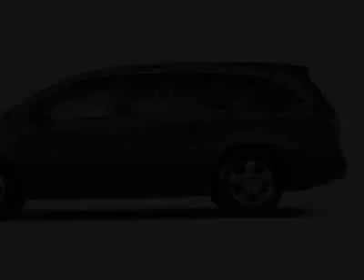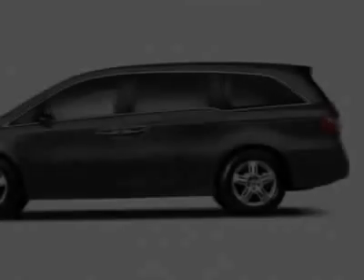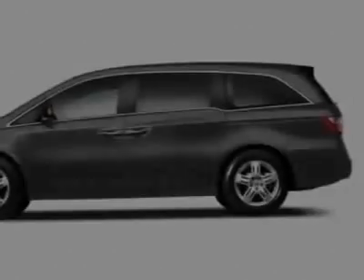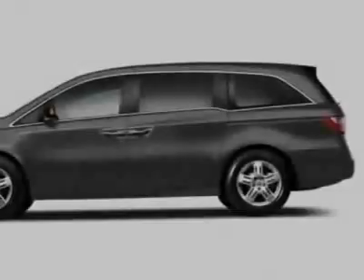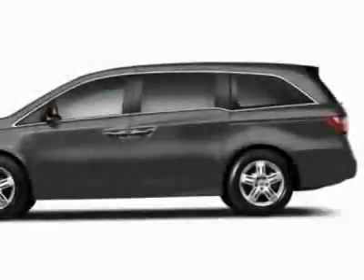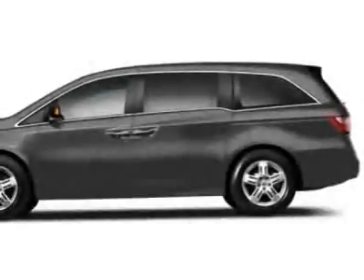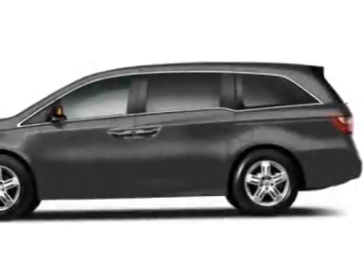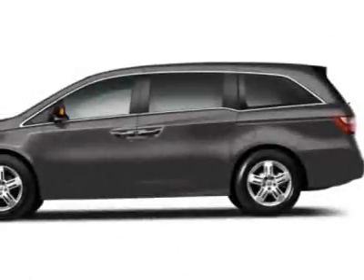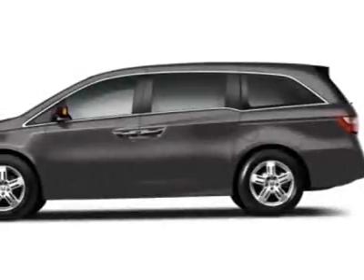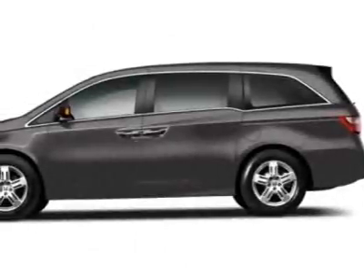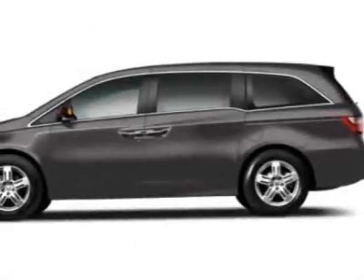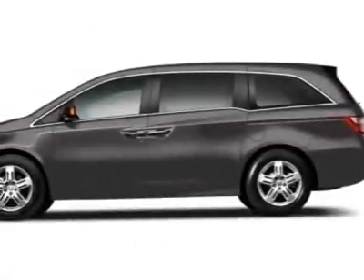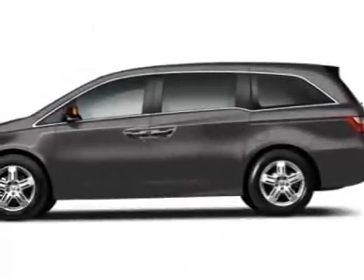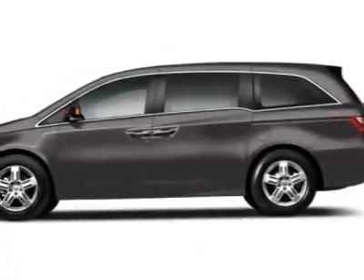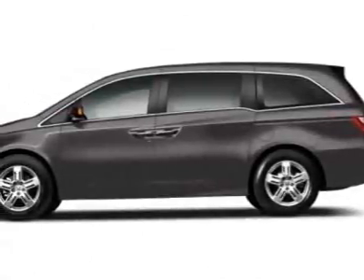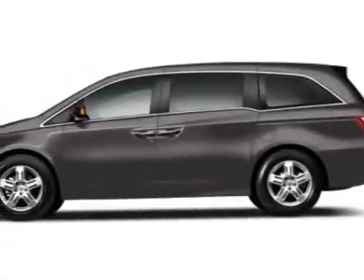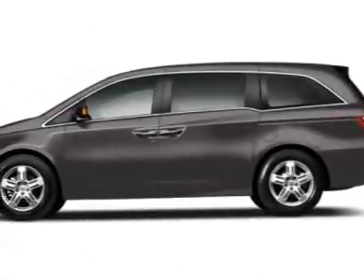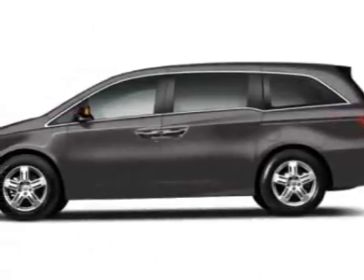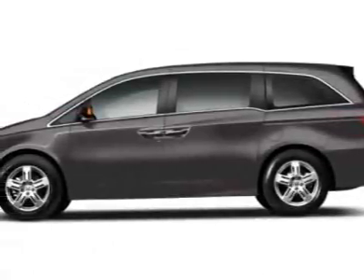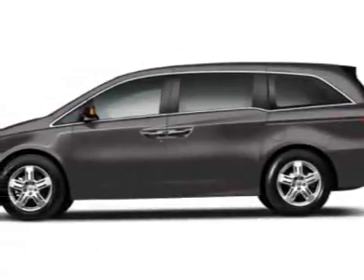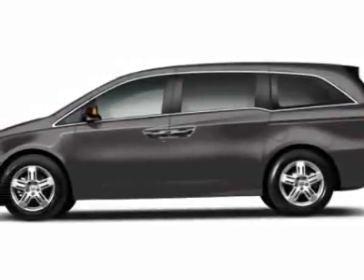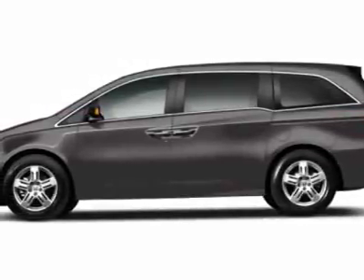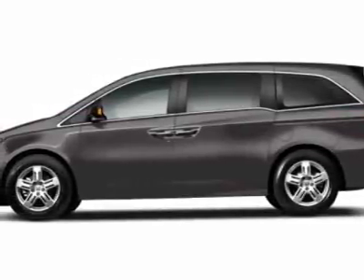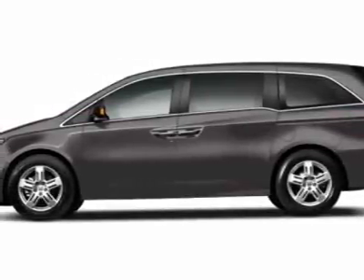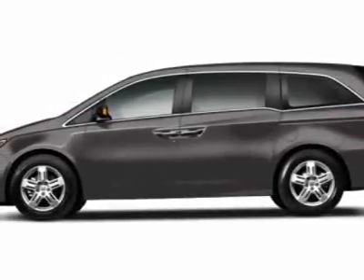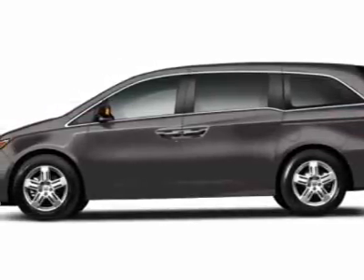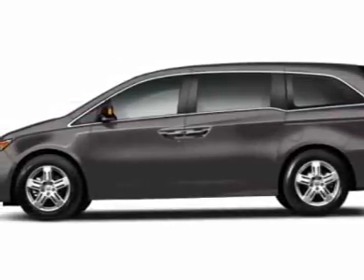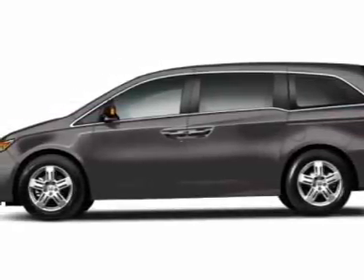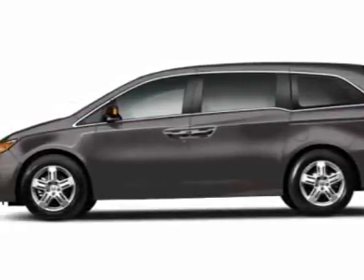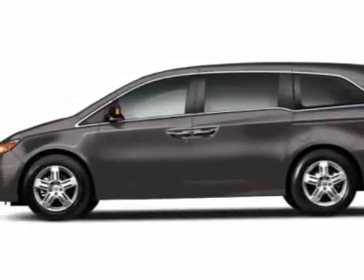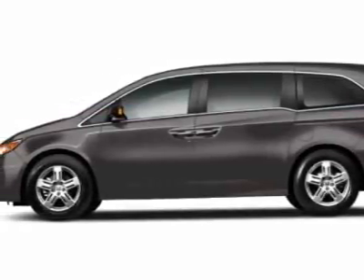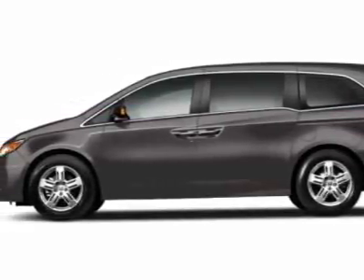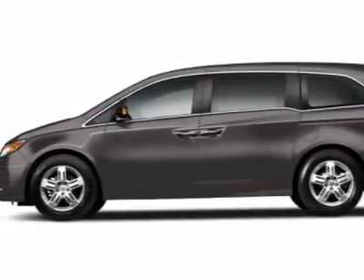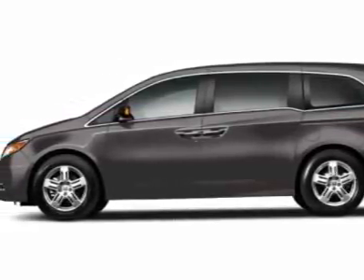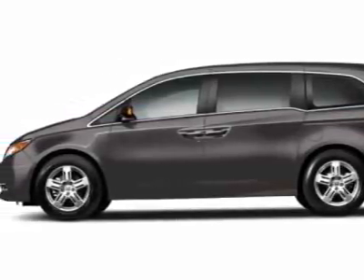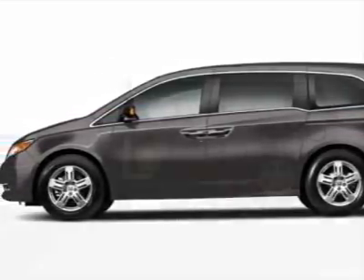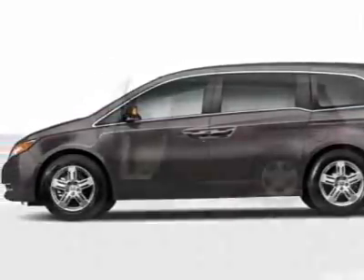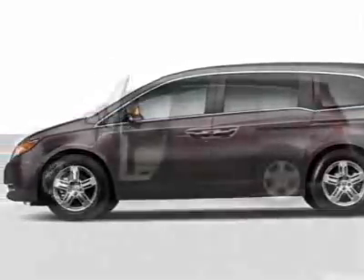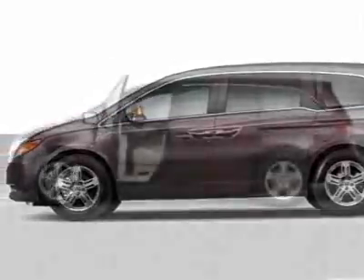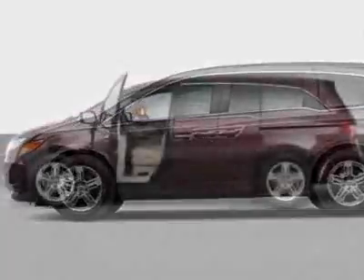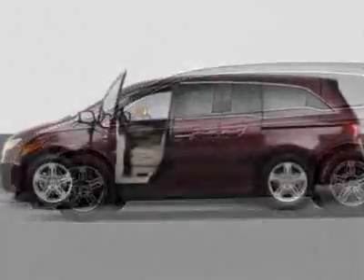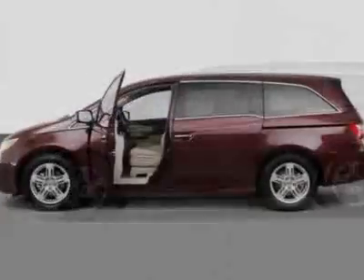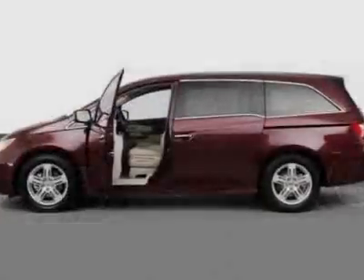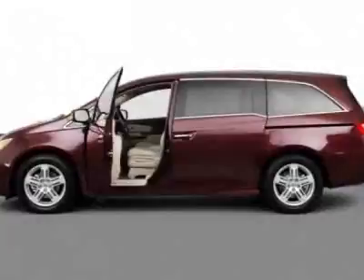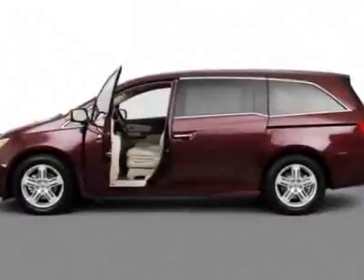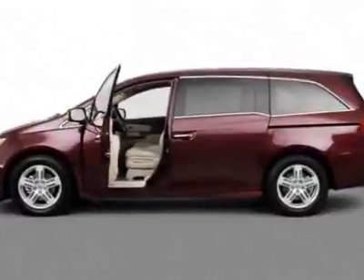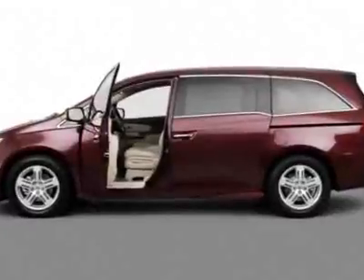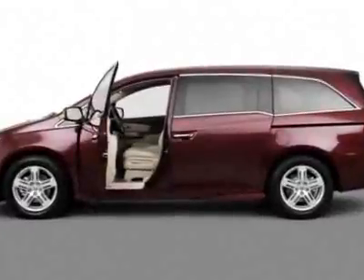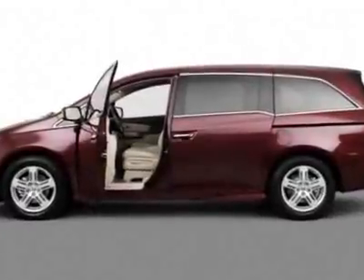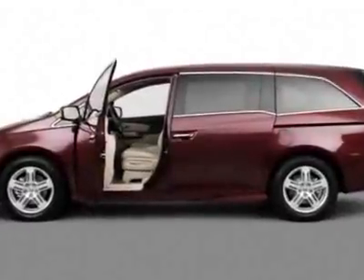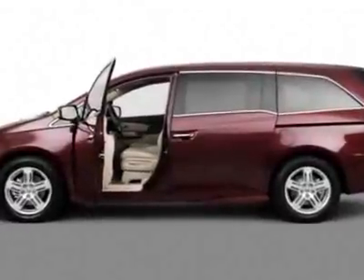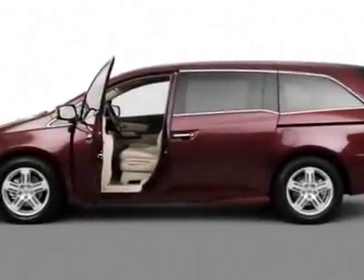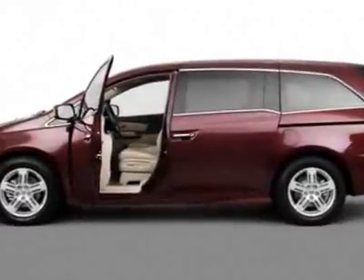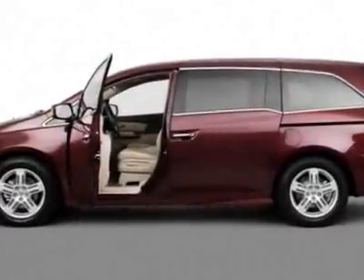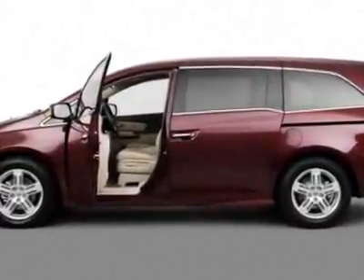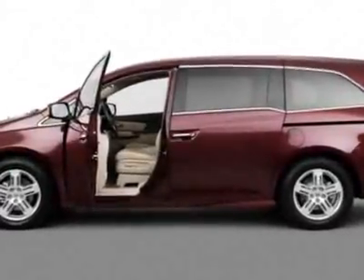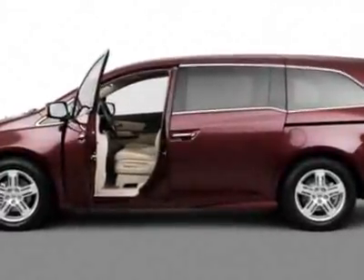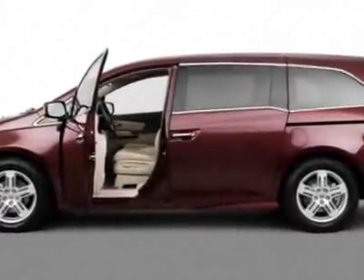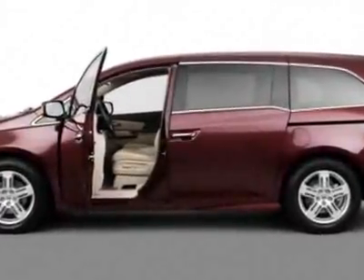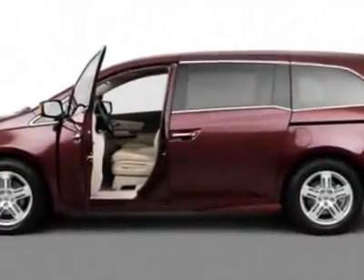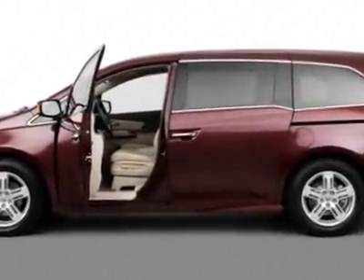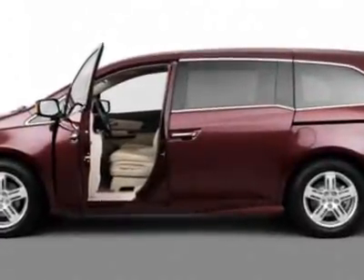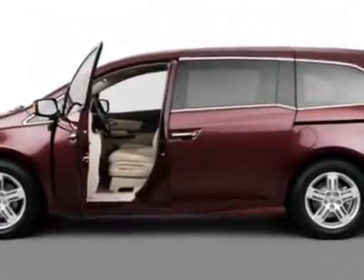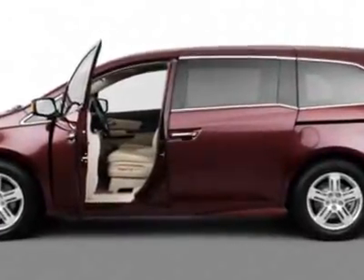Check out this new 2011 Honda Odyssey. For your protection, this vehicle has a full factory warranty.